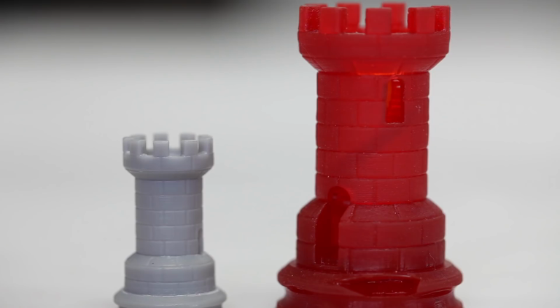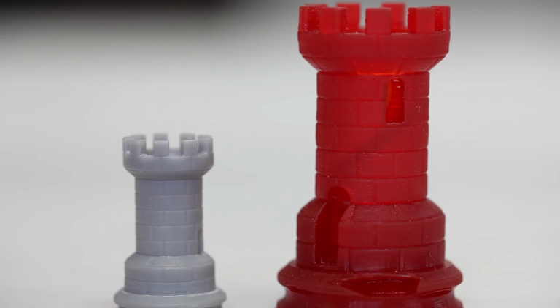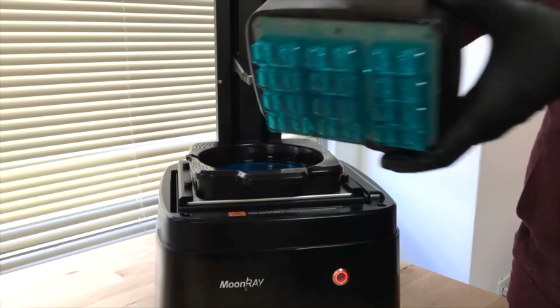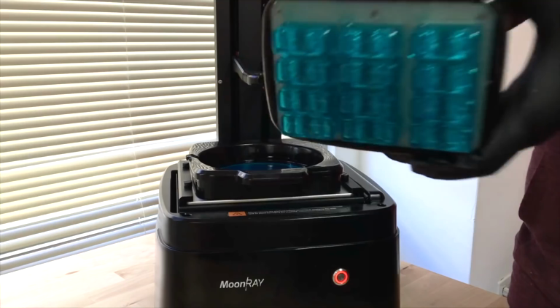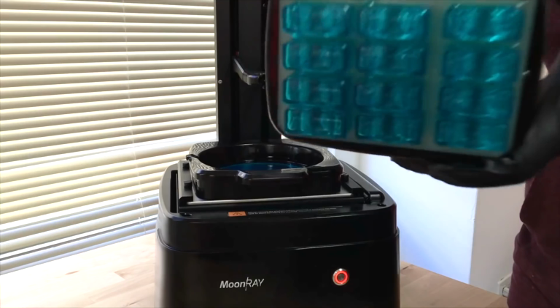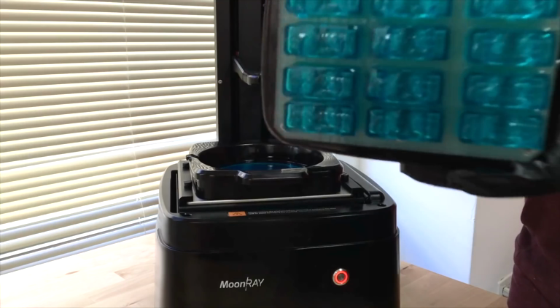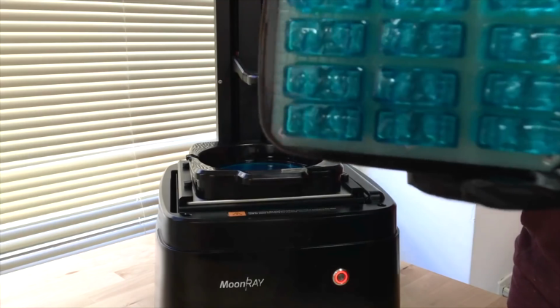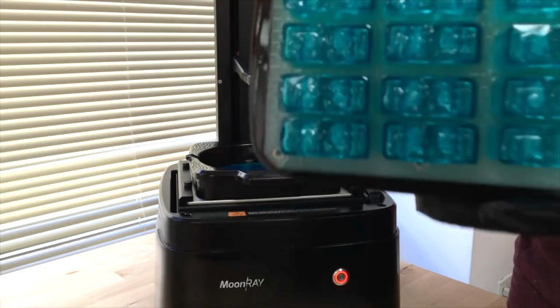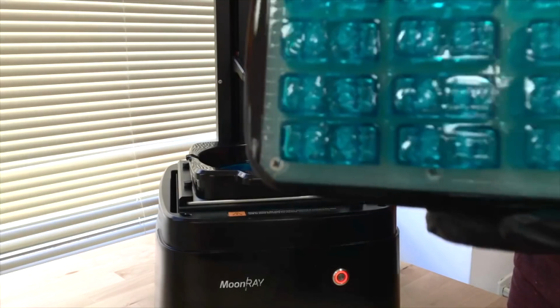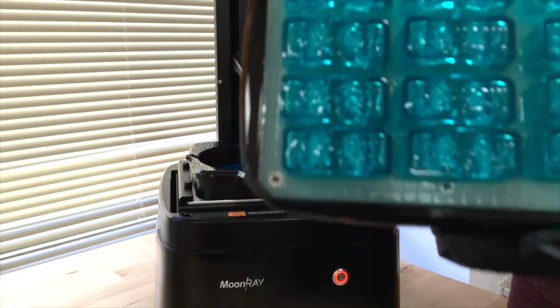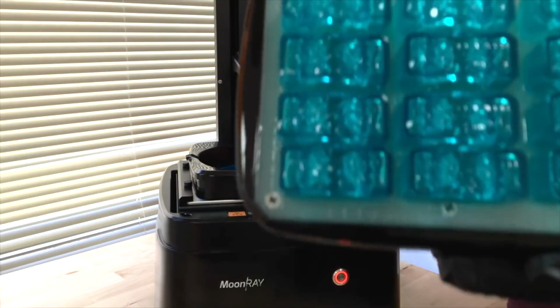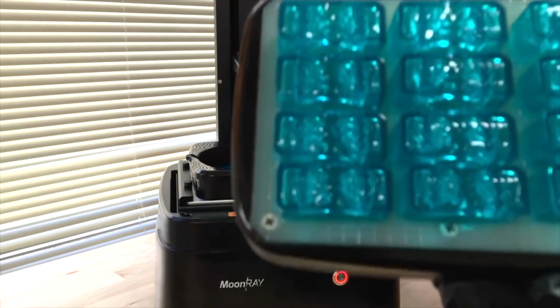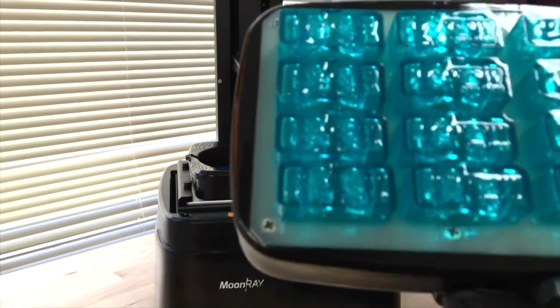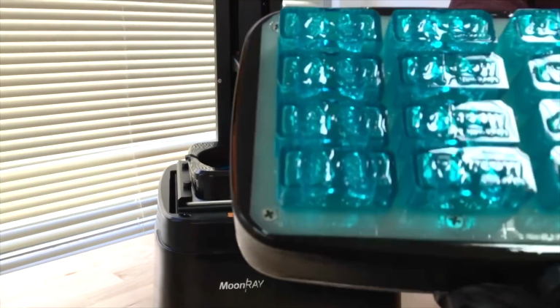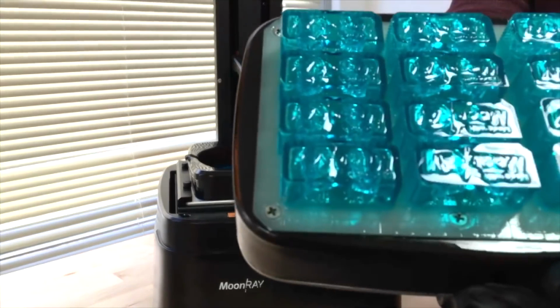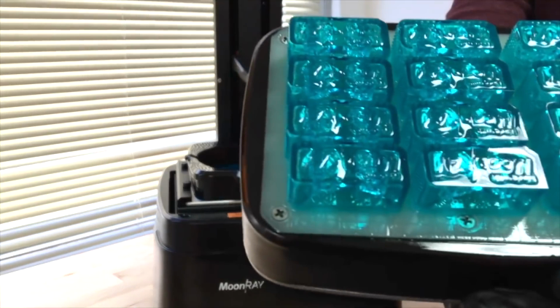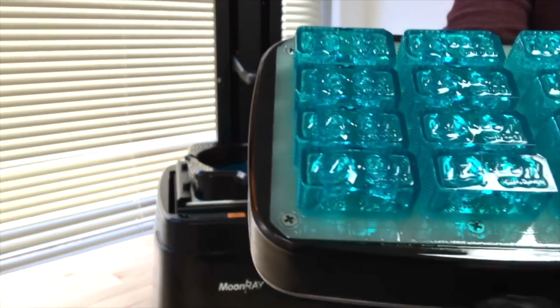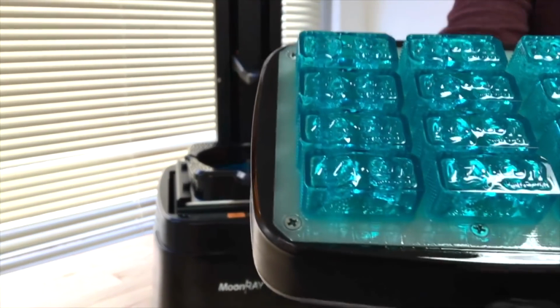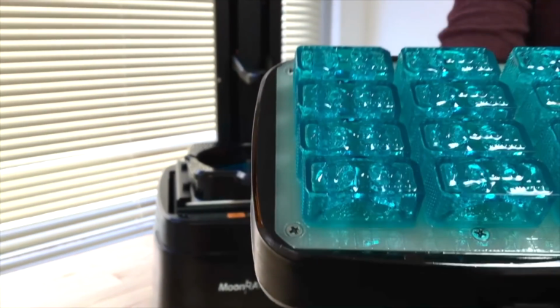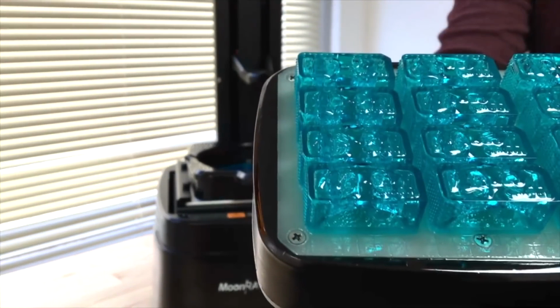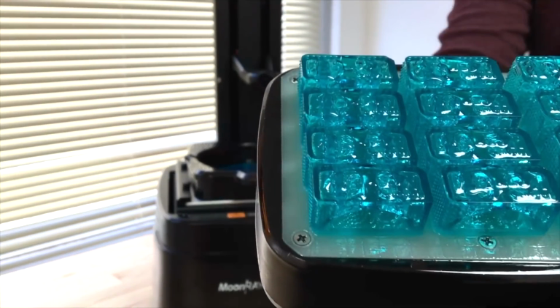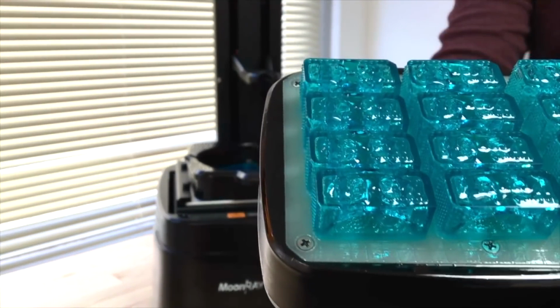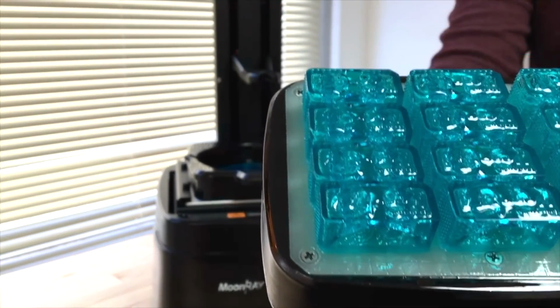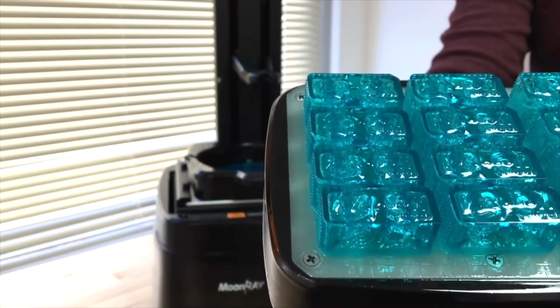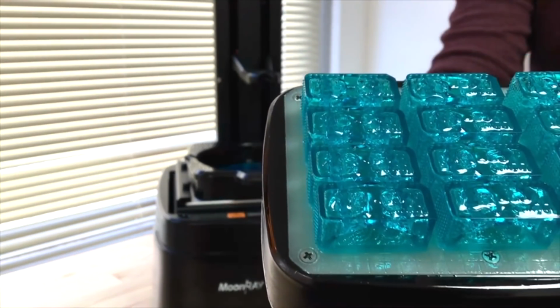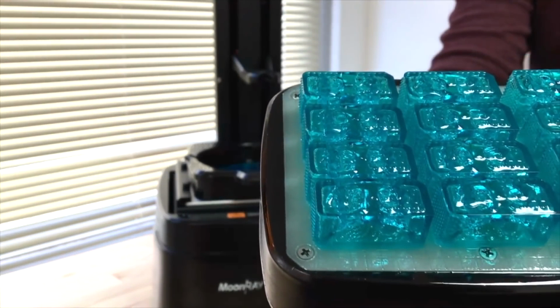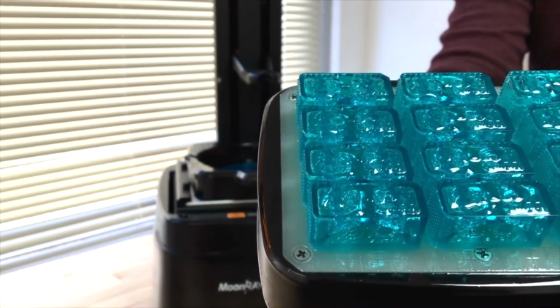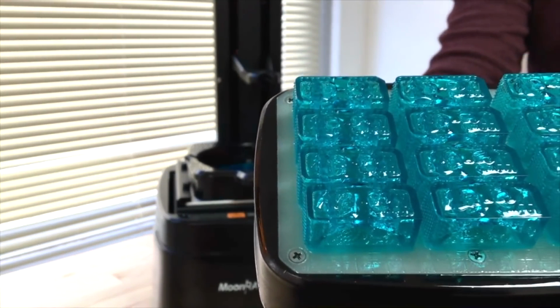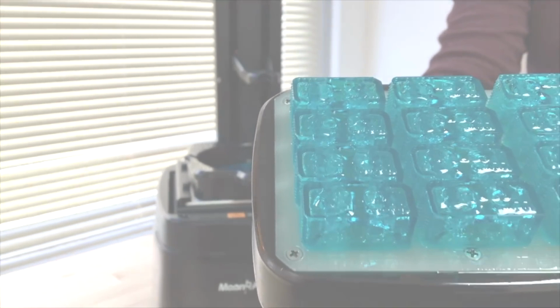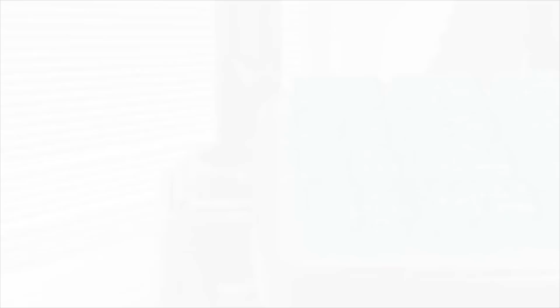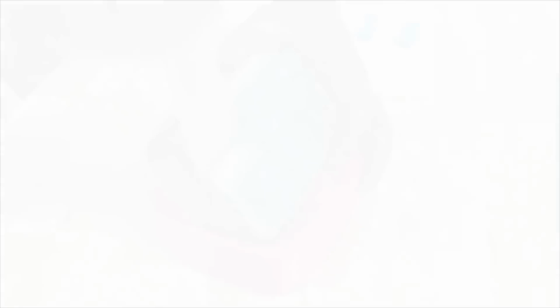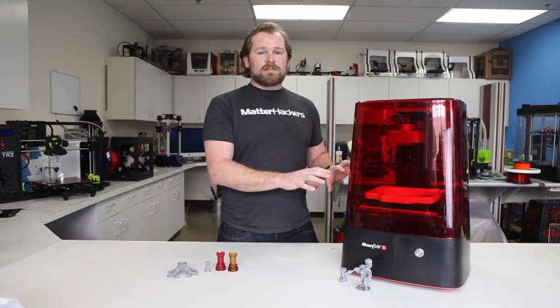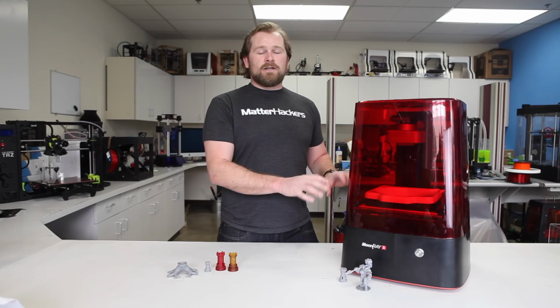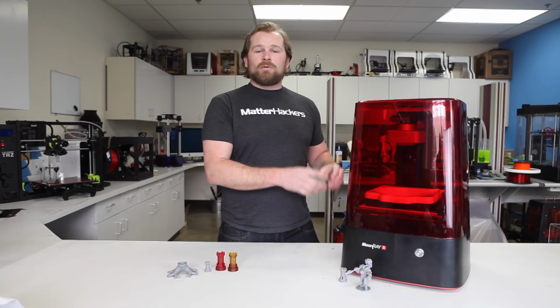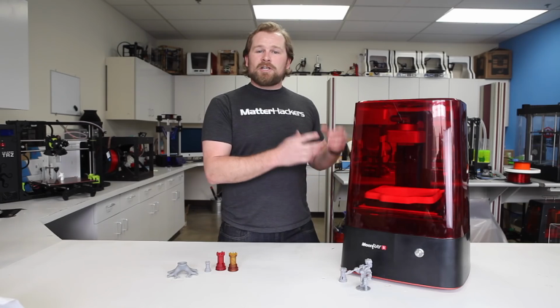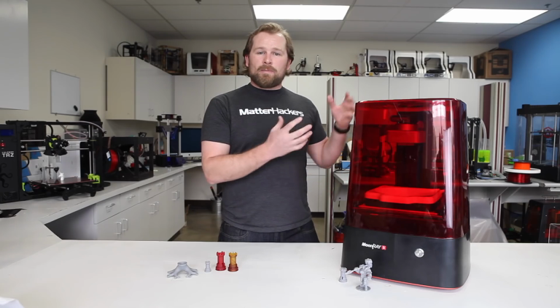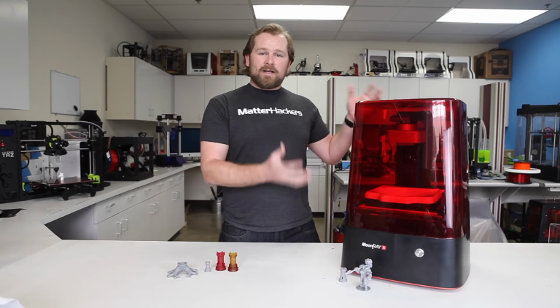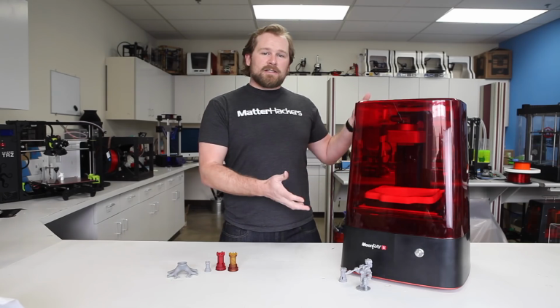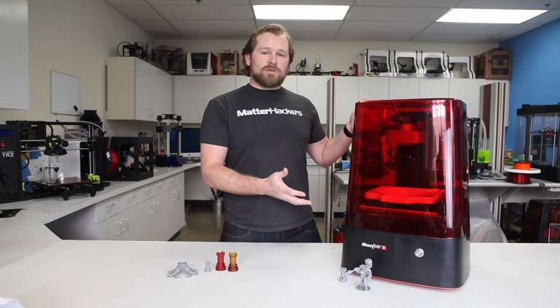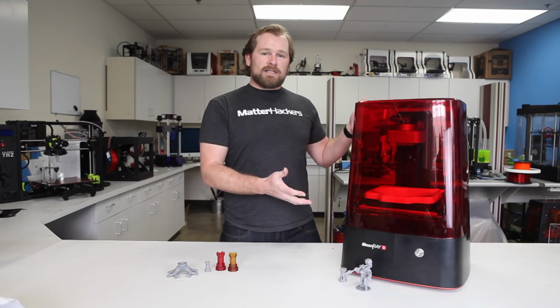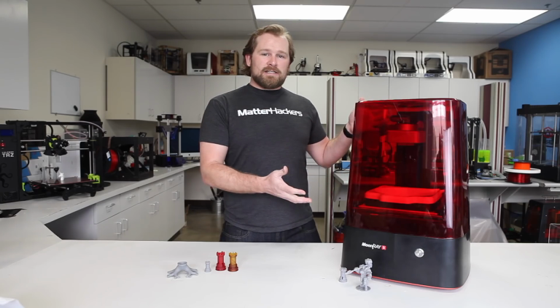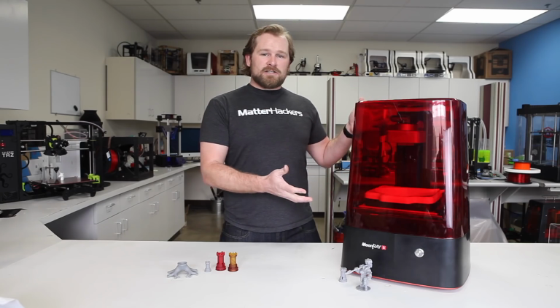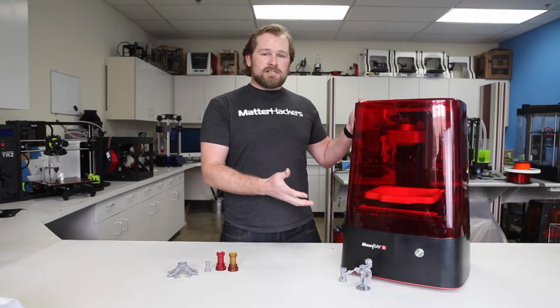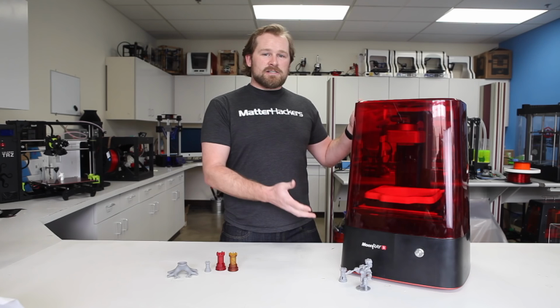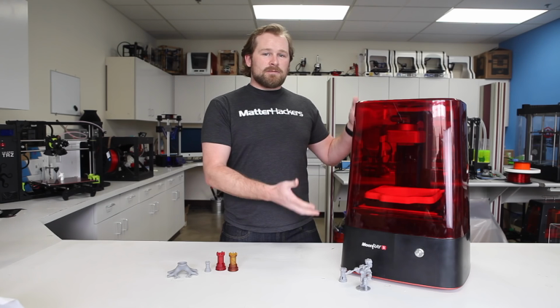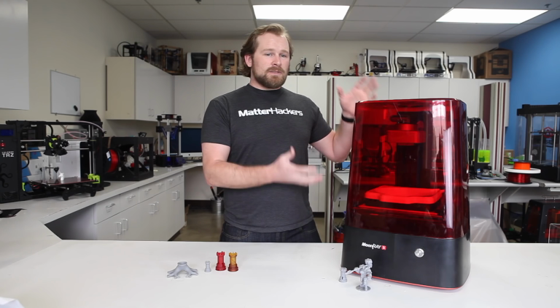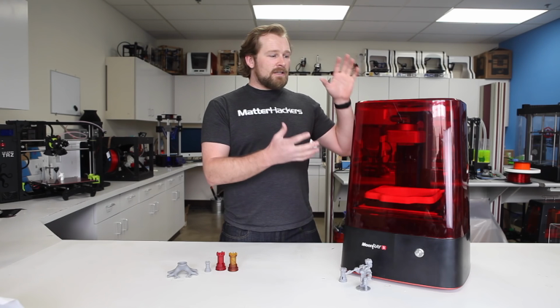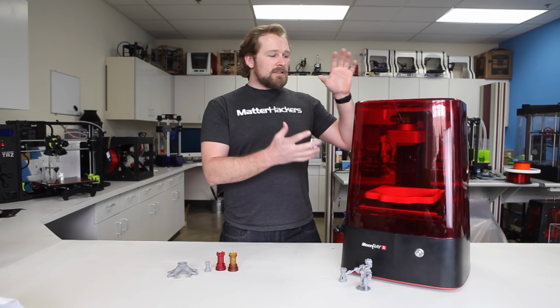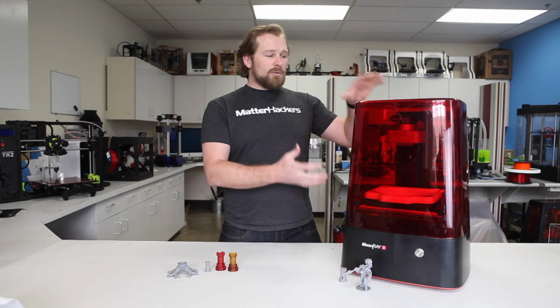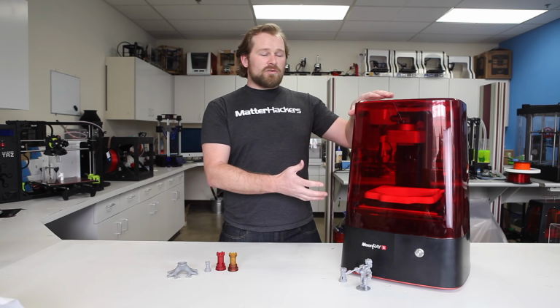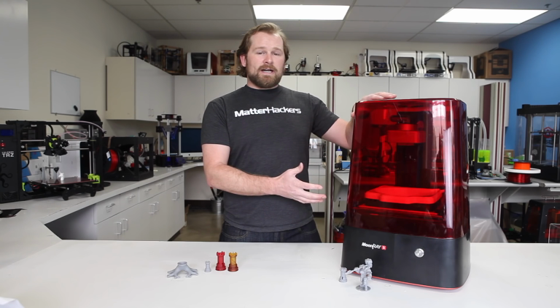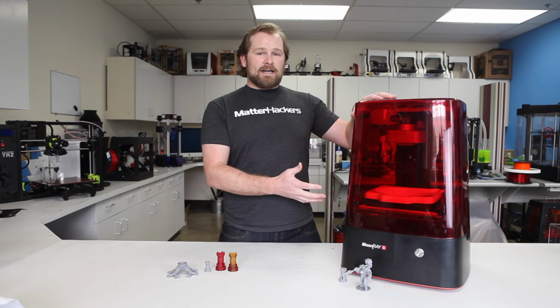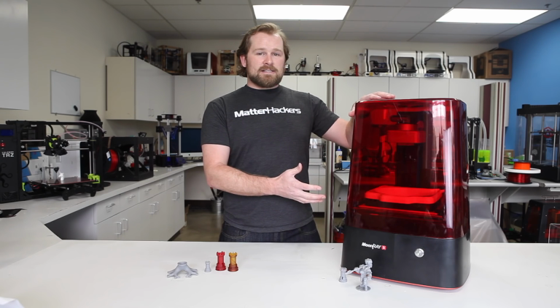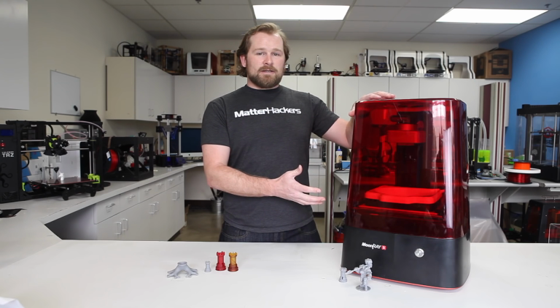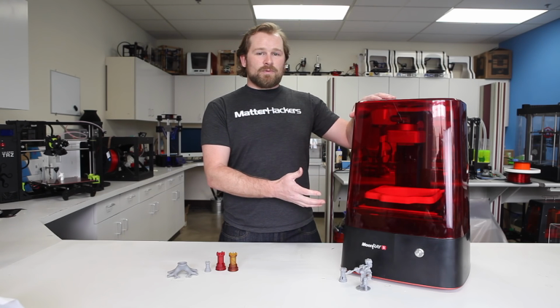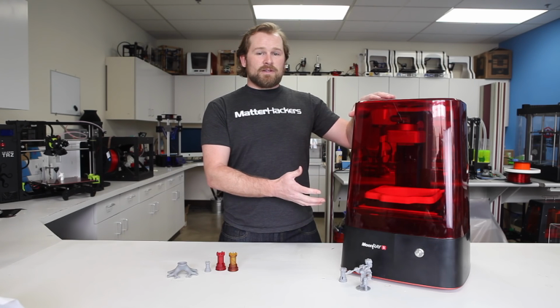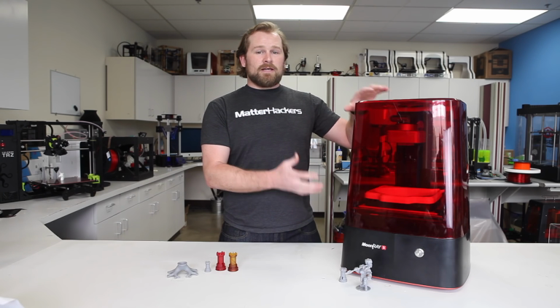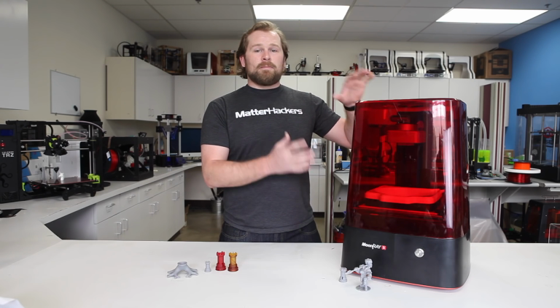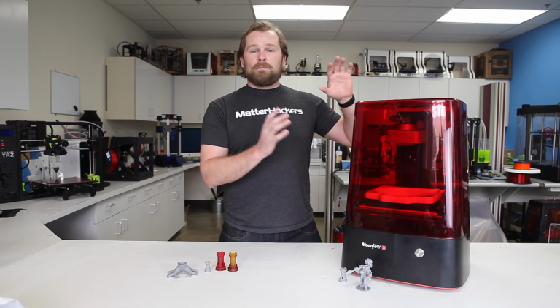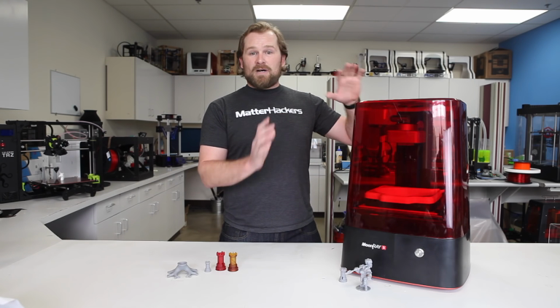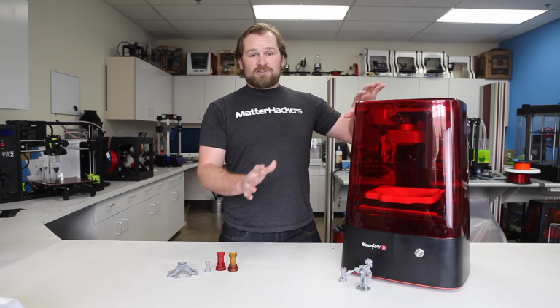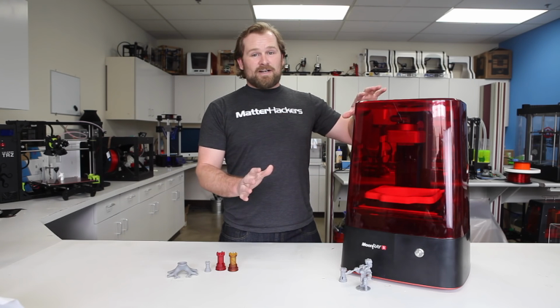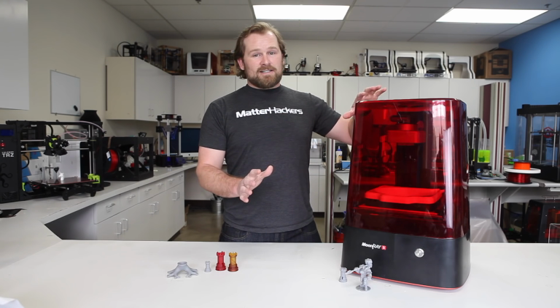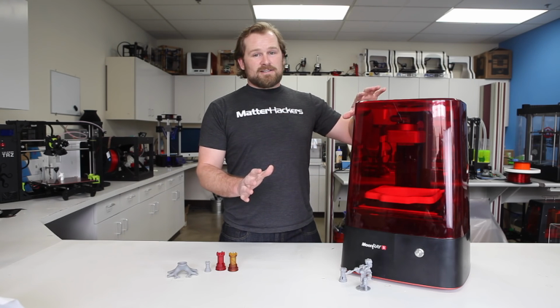On top of that, when you're printing large parts on resin type printers and you compare that to a laser system, the Moonray S can print them much faster.